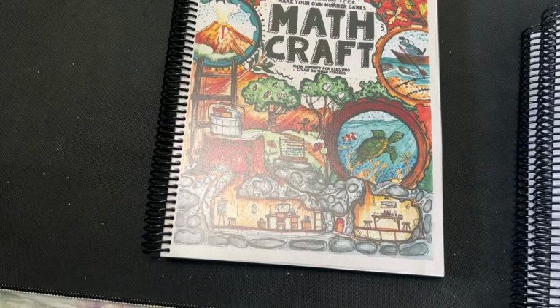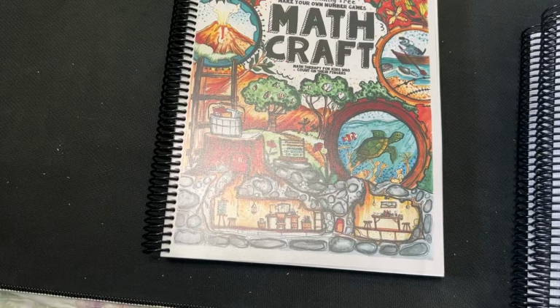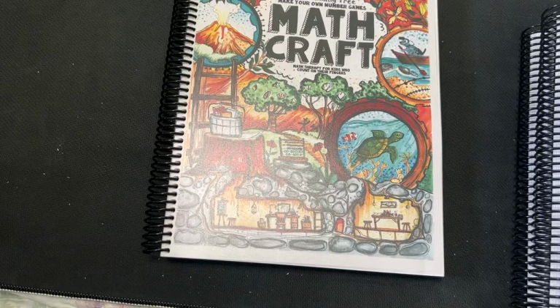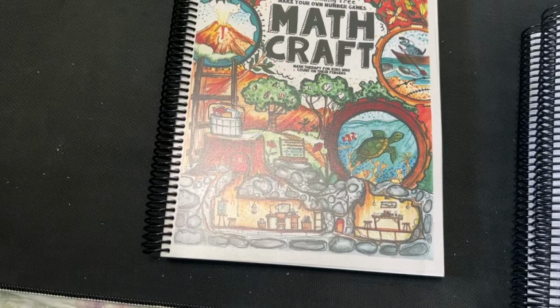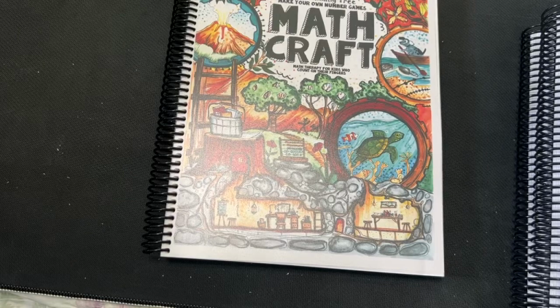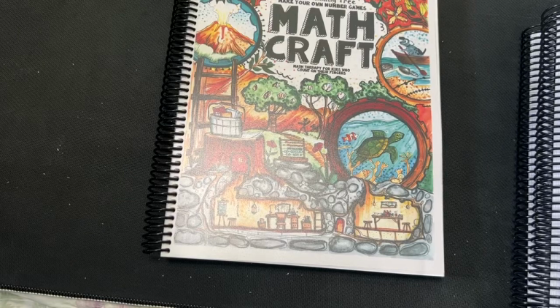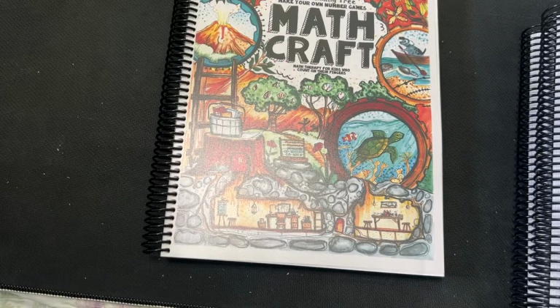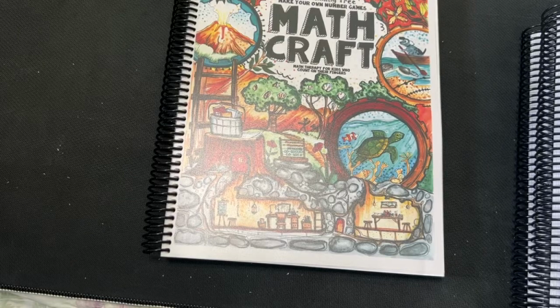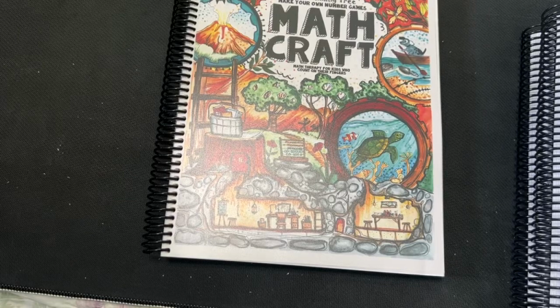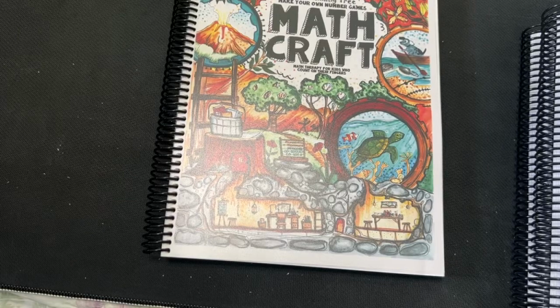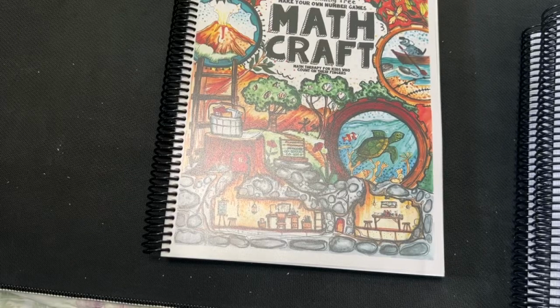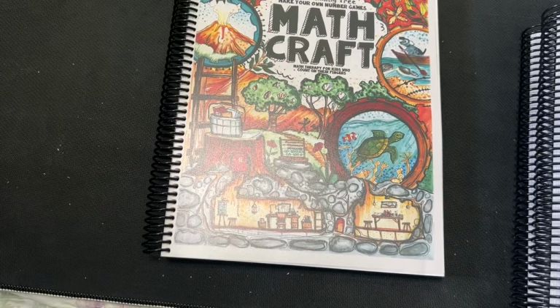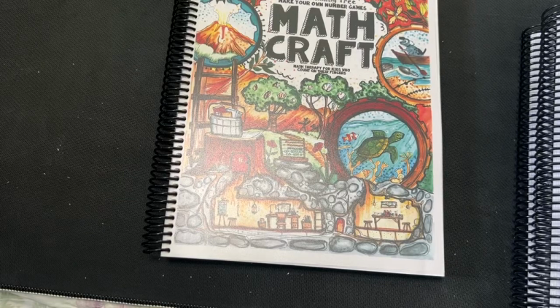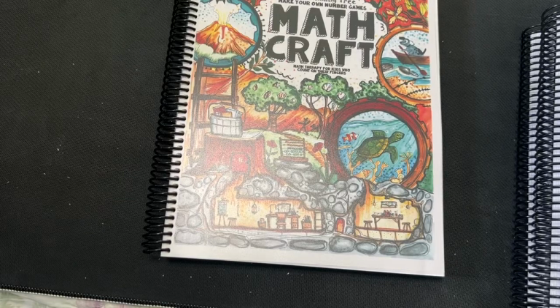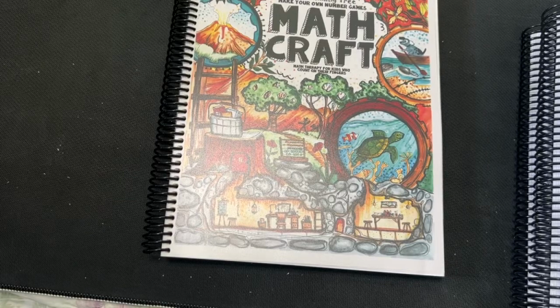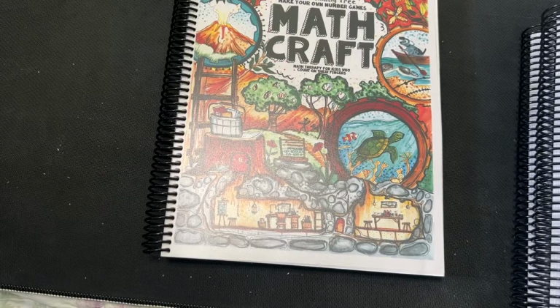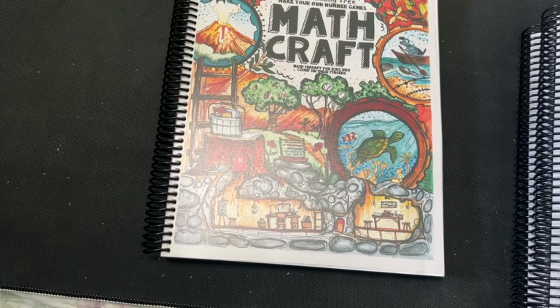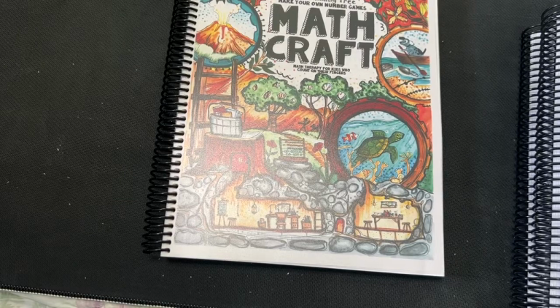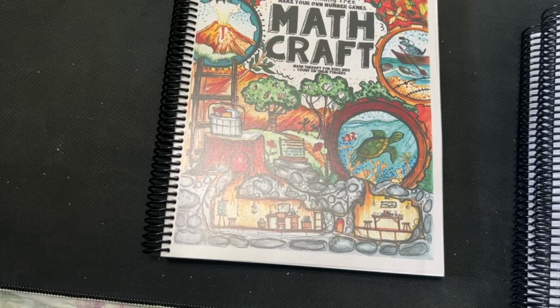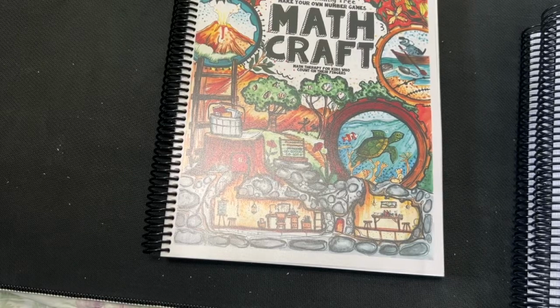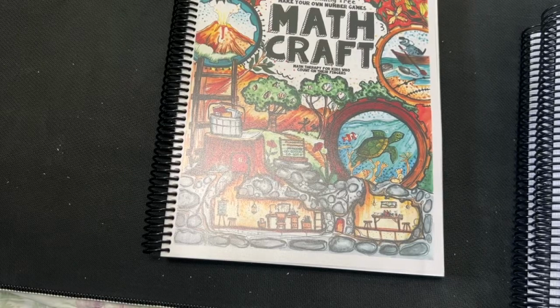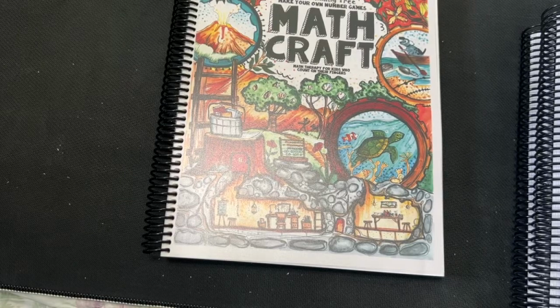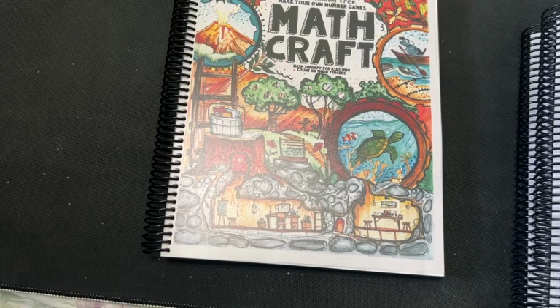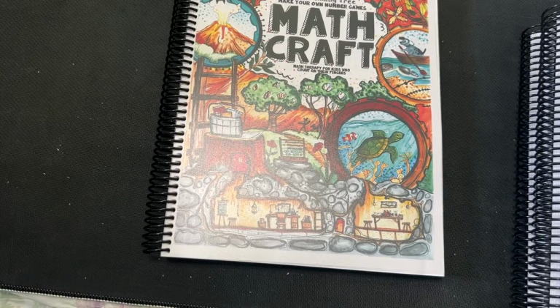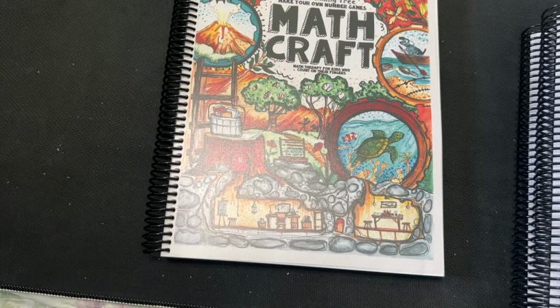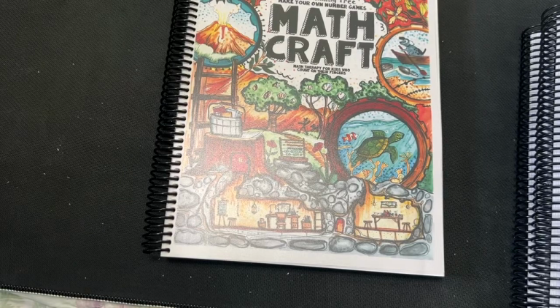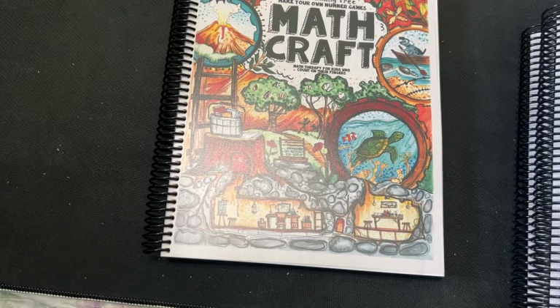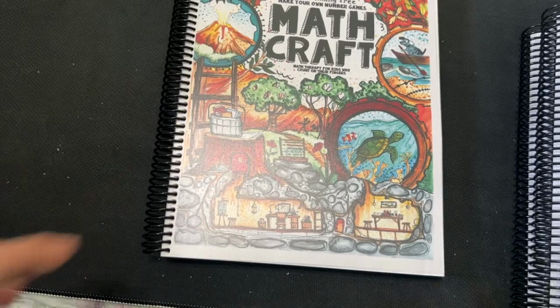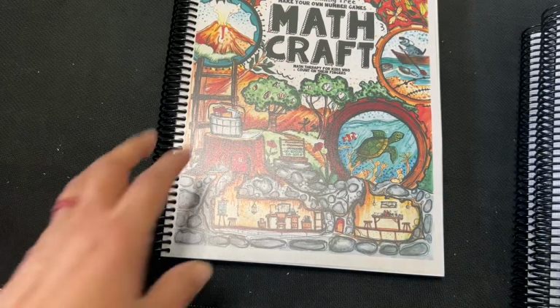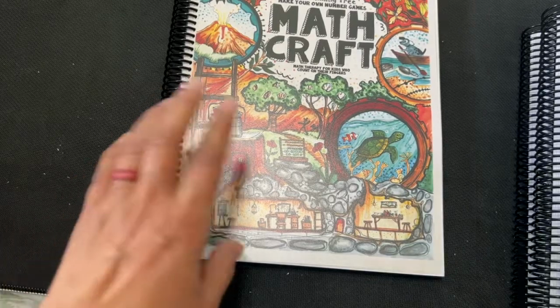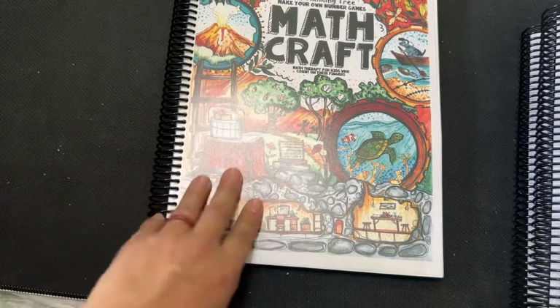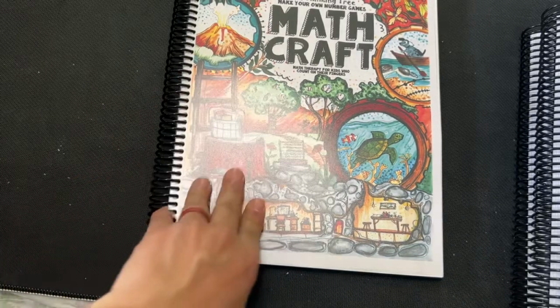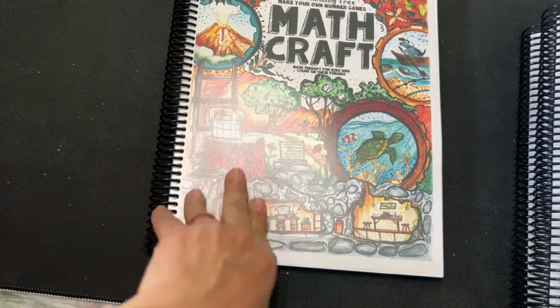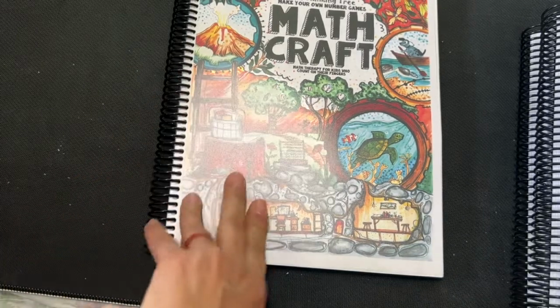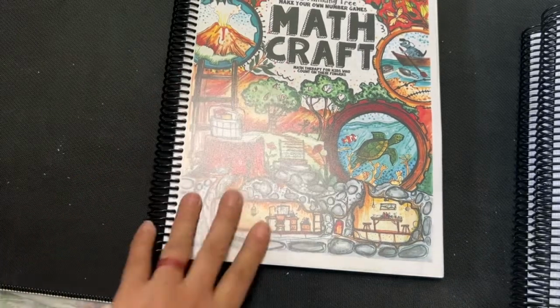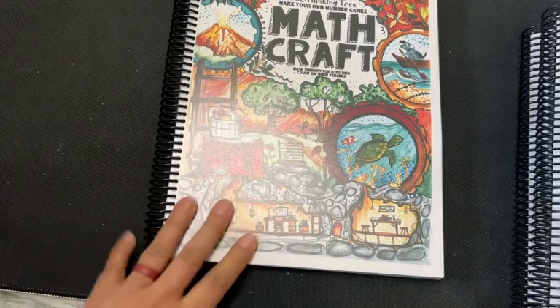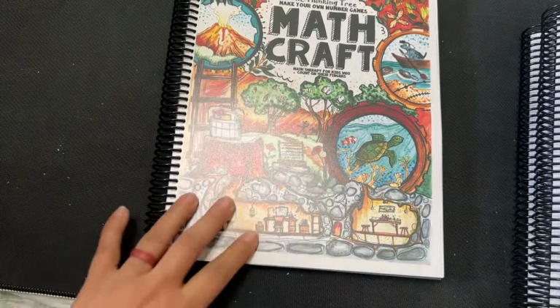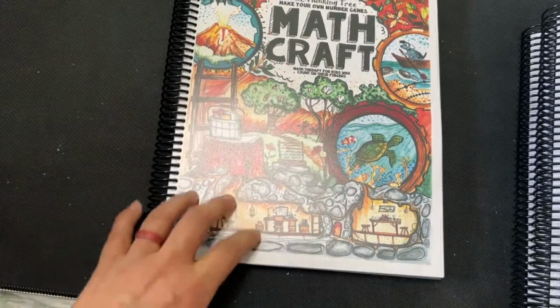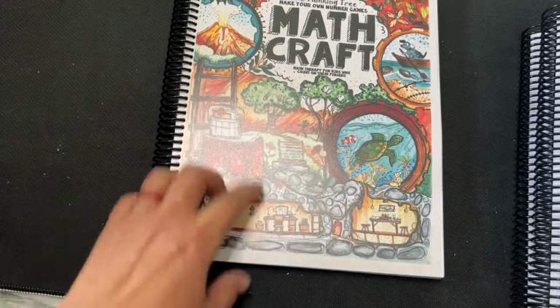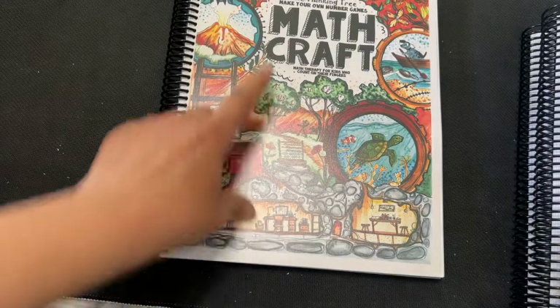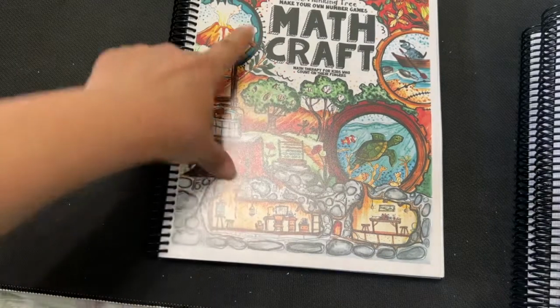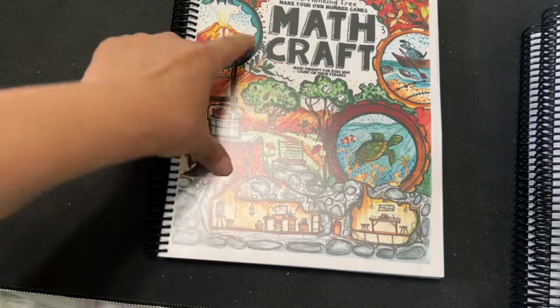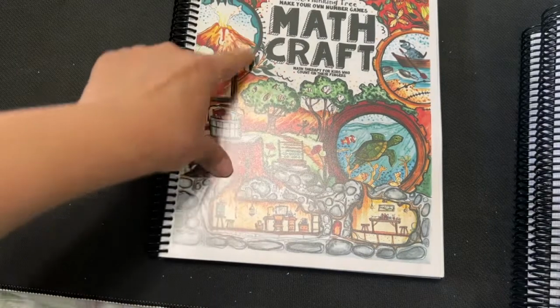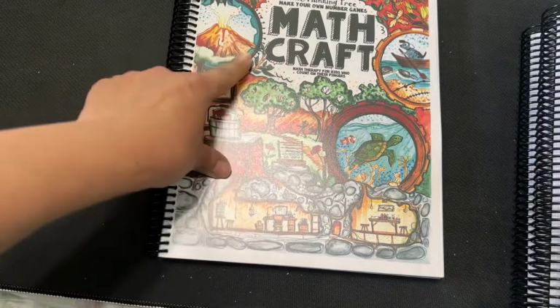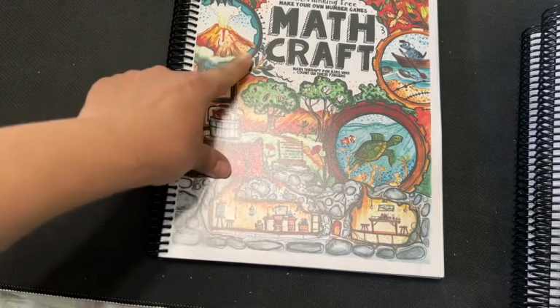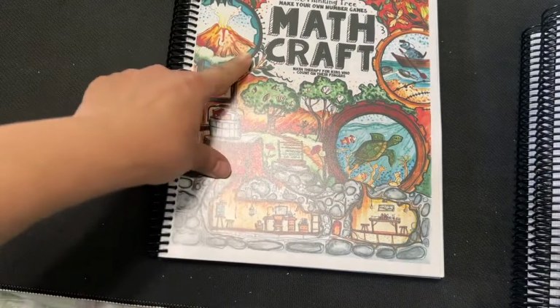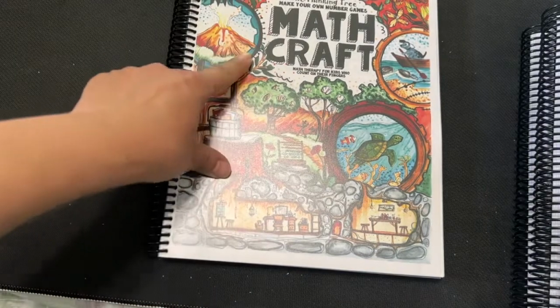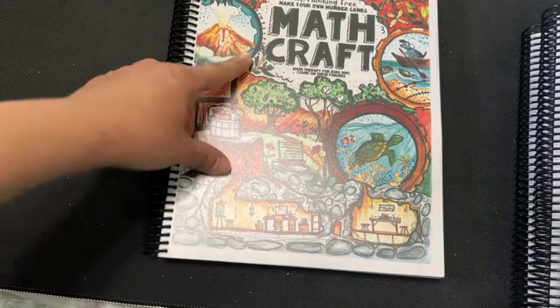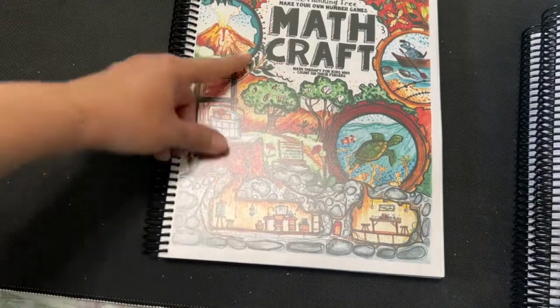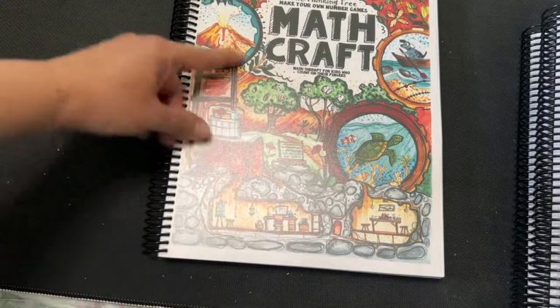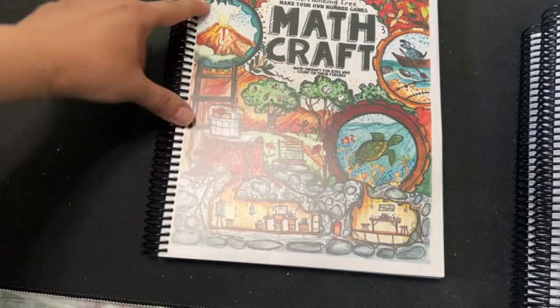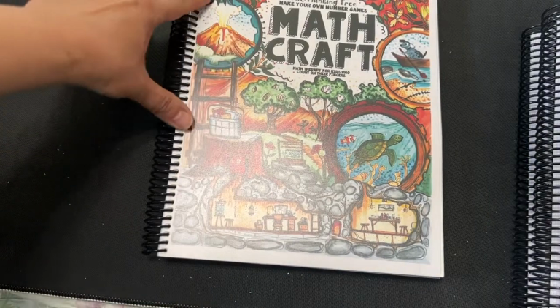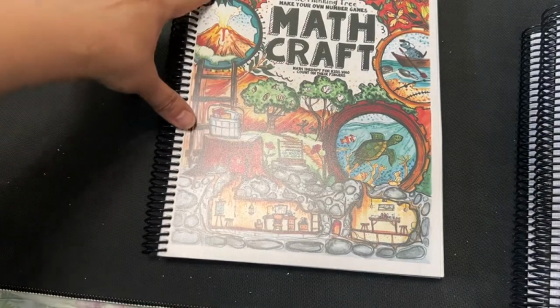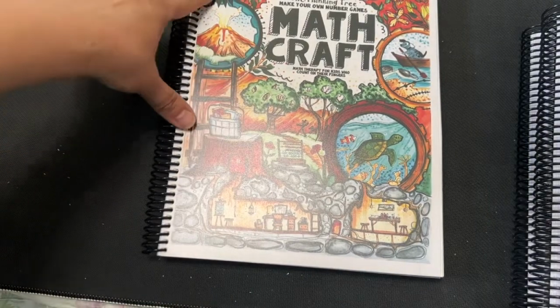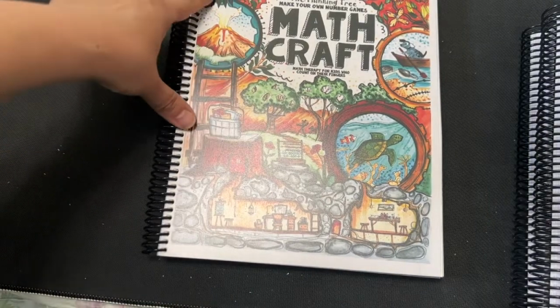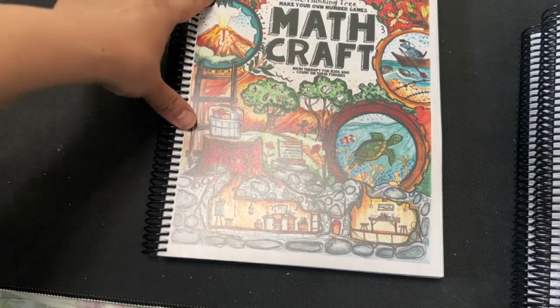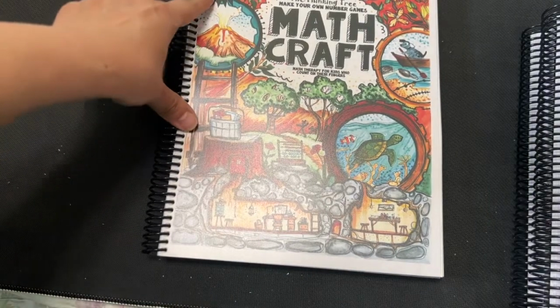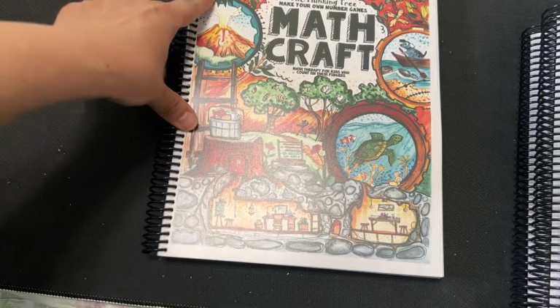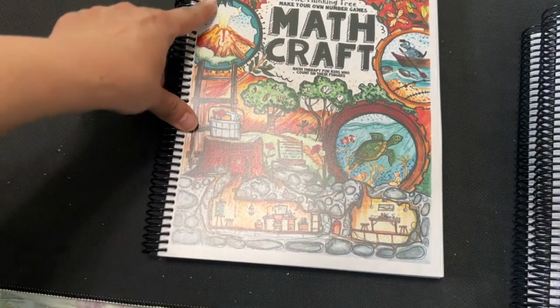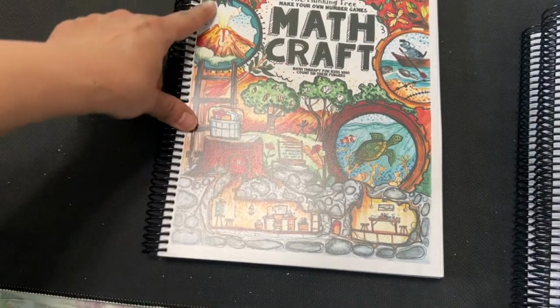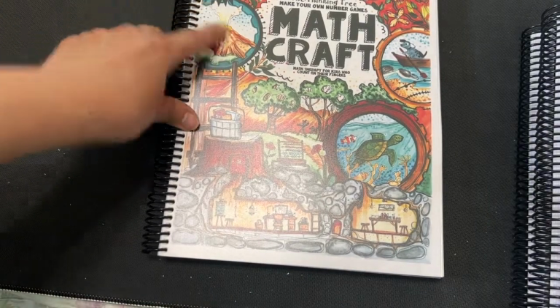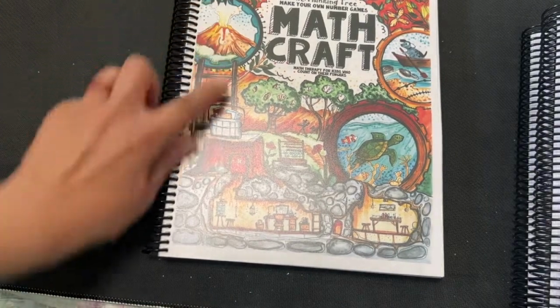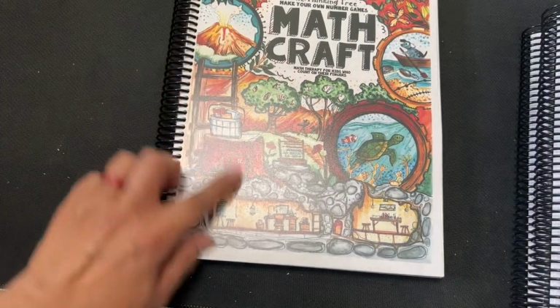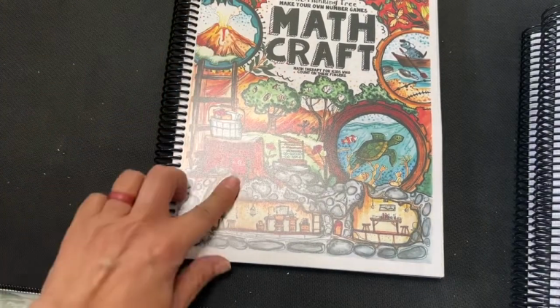Hi, it's Linda. Welcome back to my channel. Today I wanted to do a flip through of Mathcraft Level A Book 3.